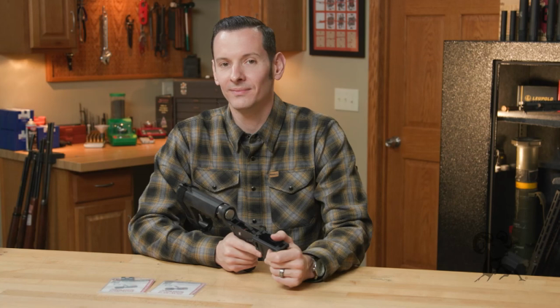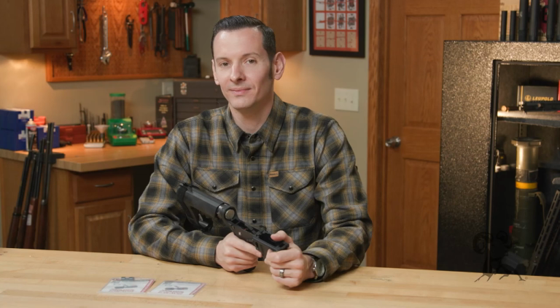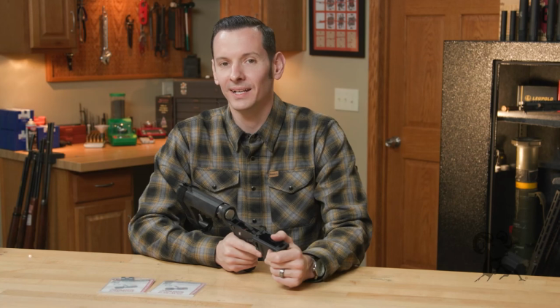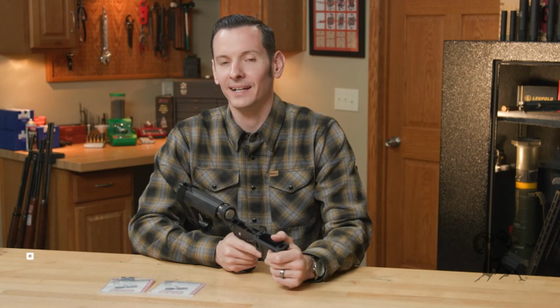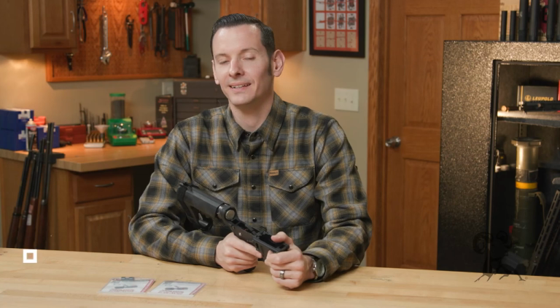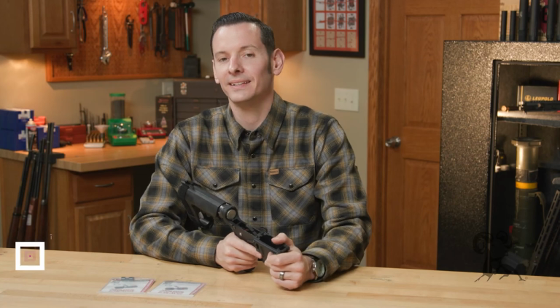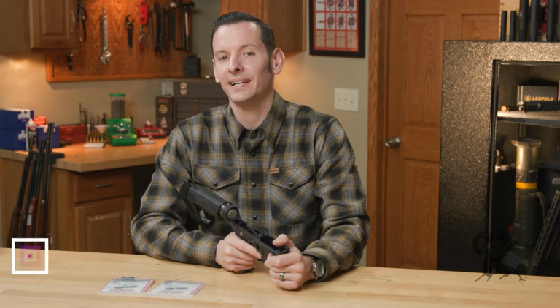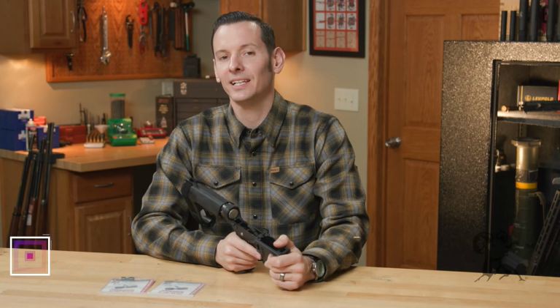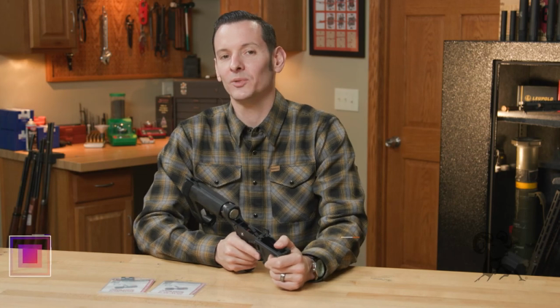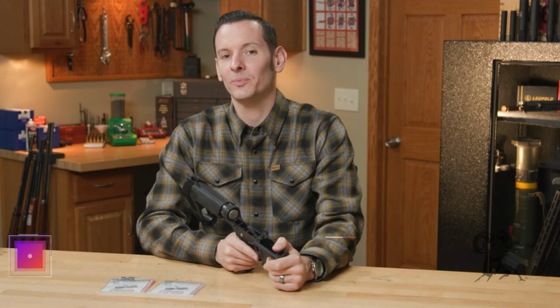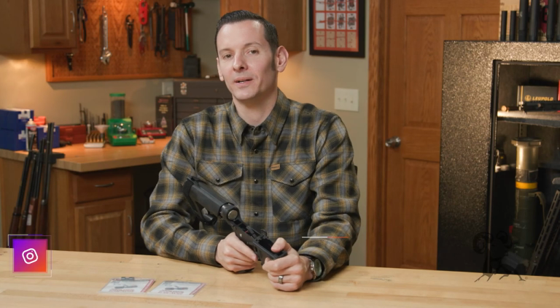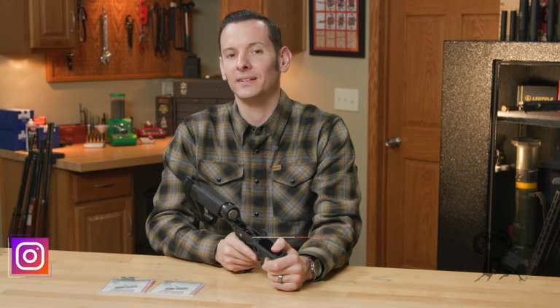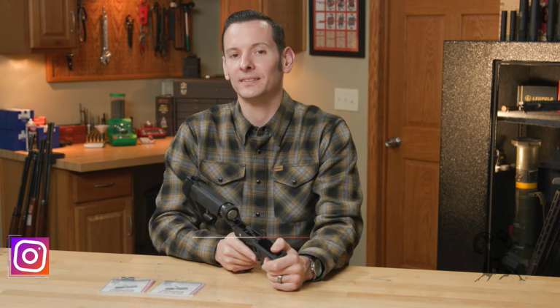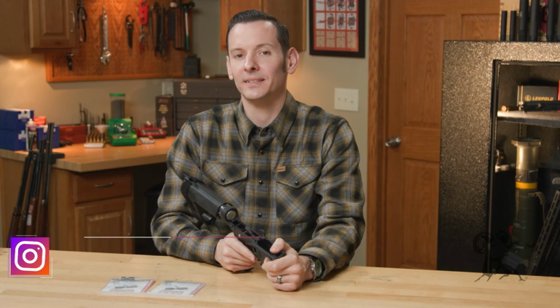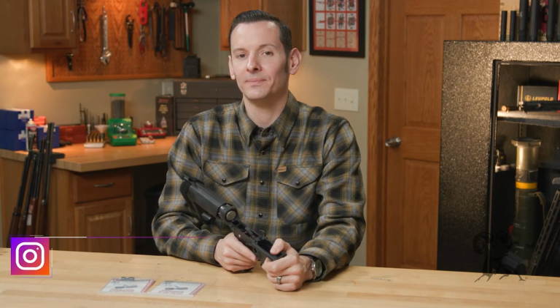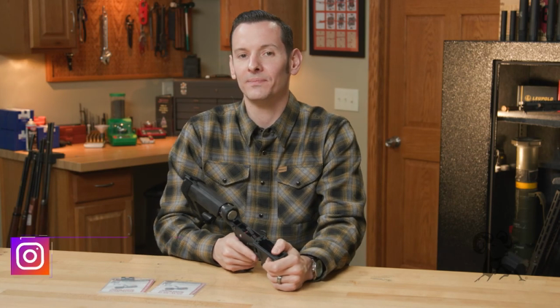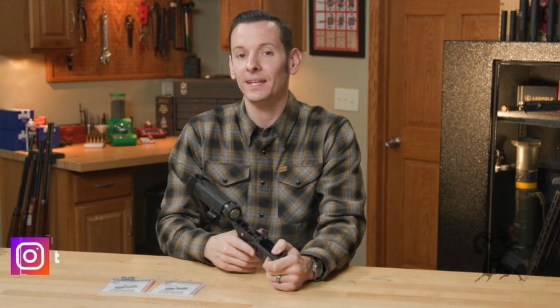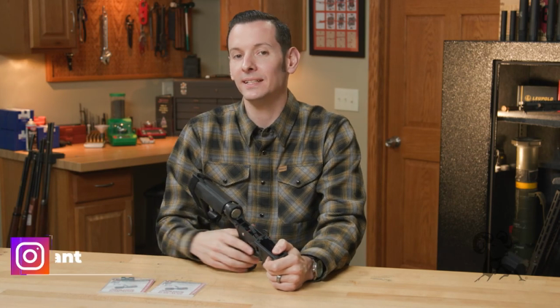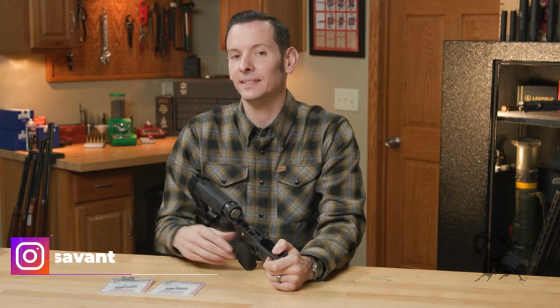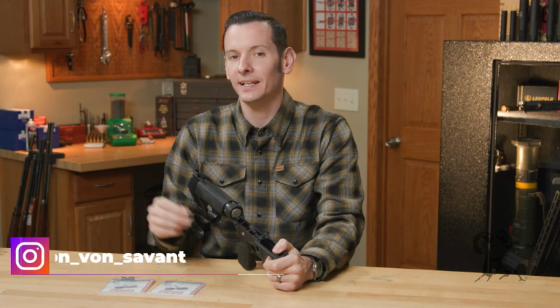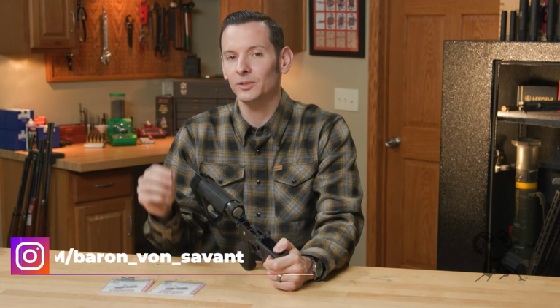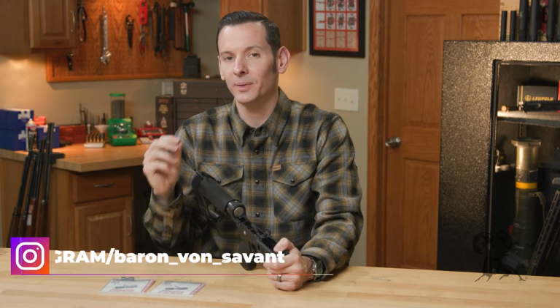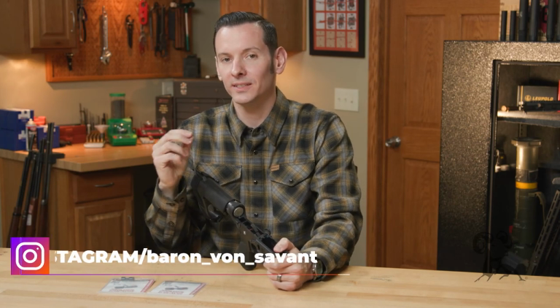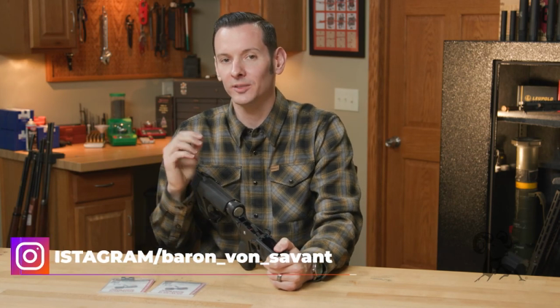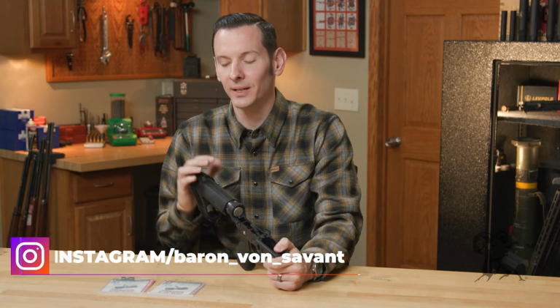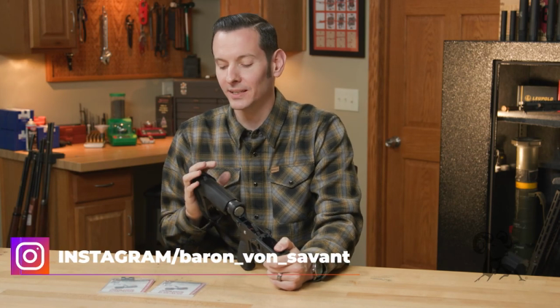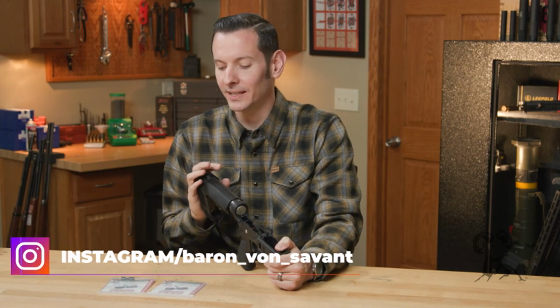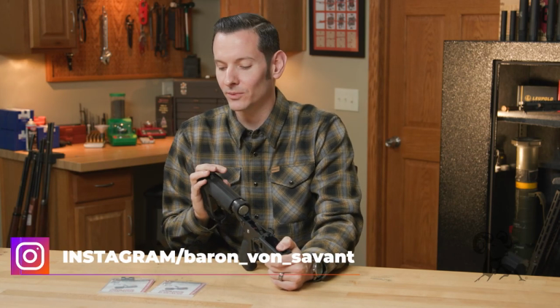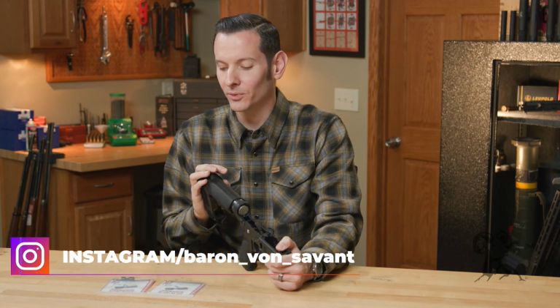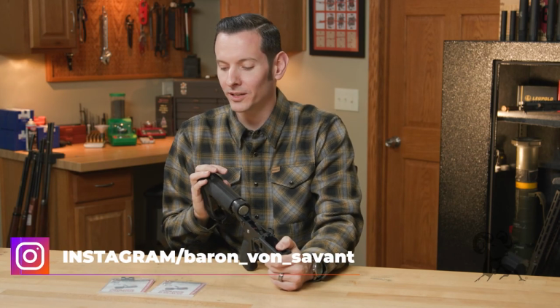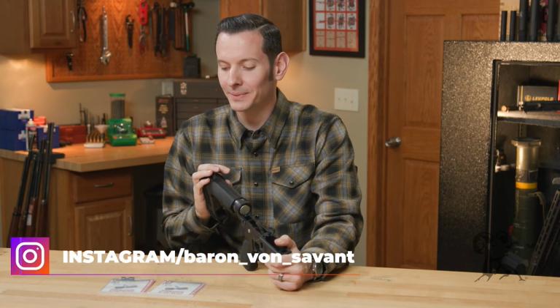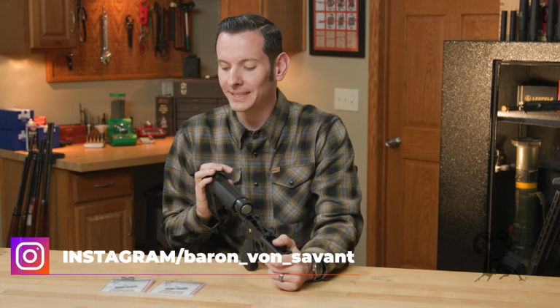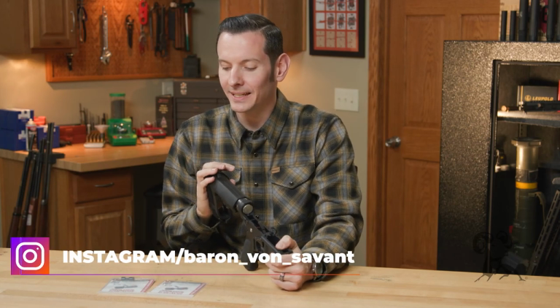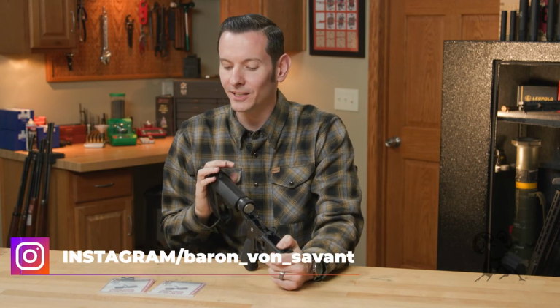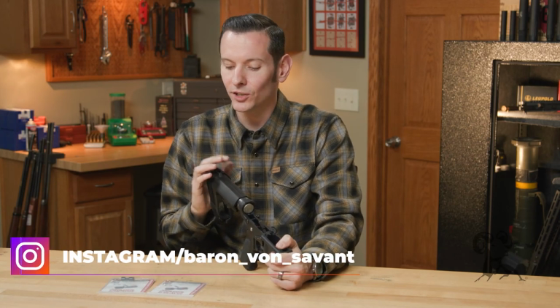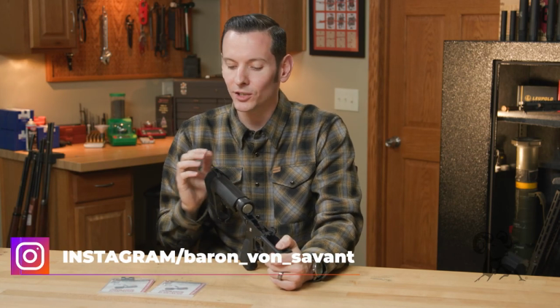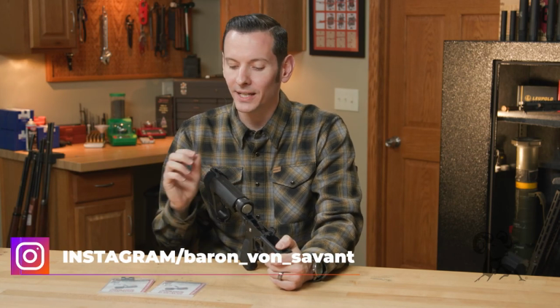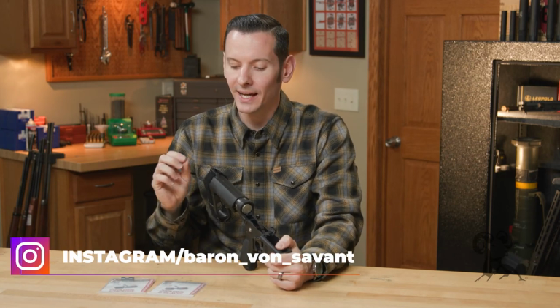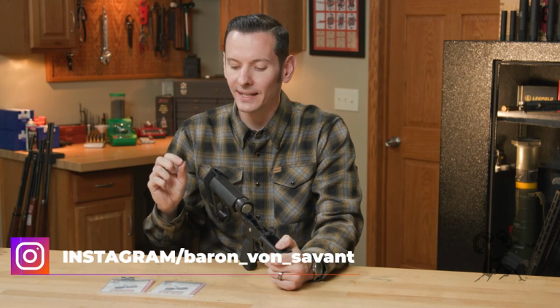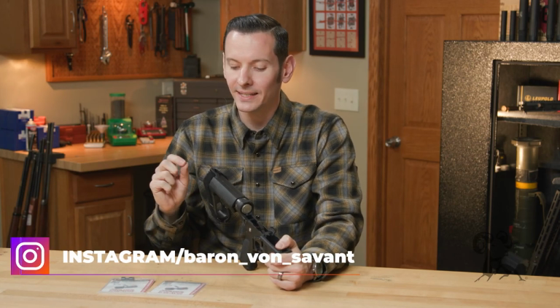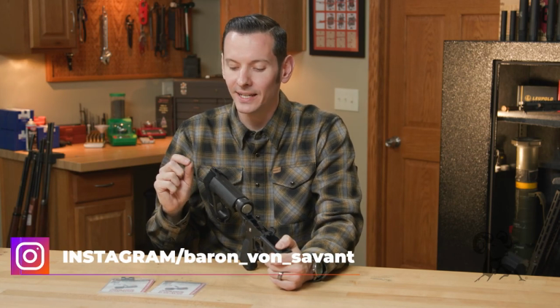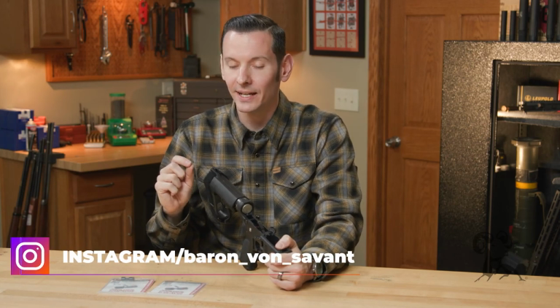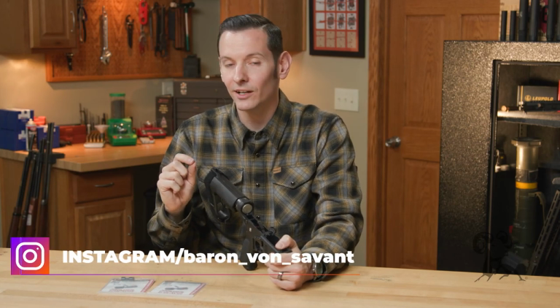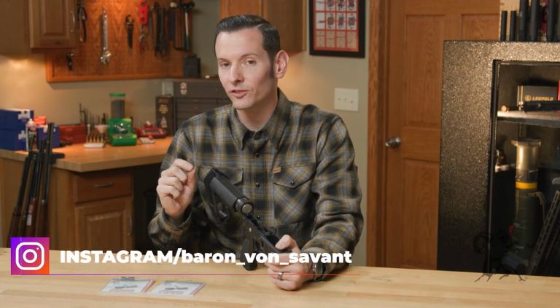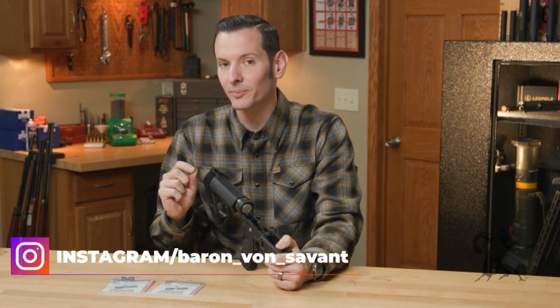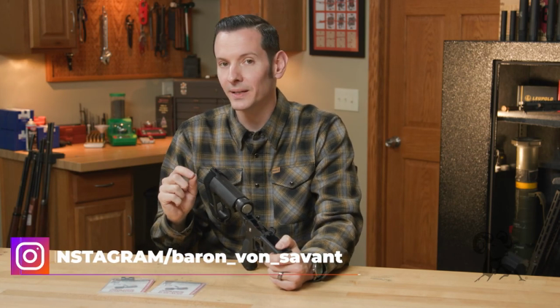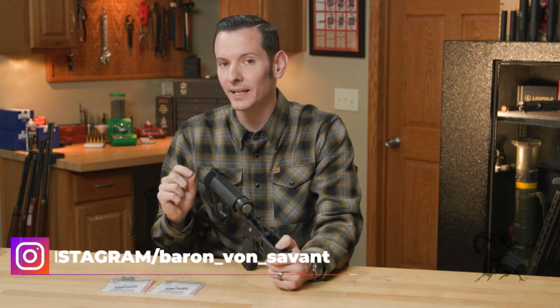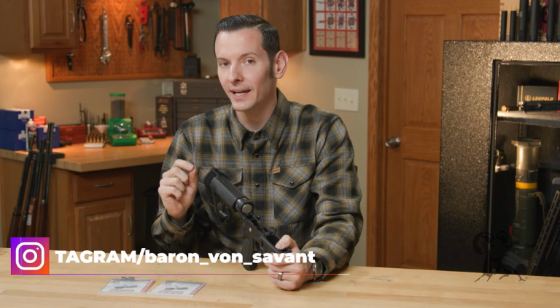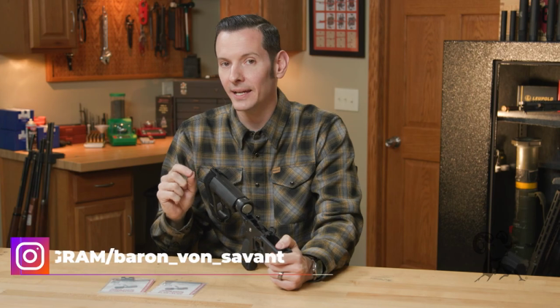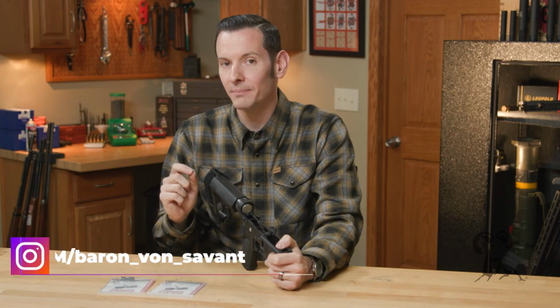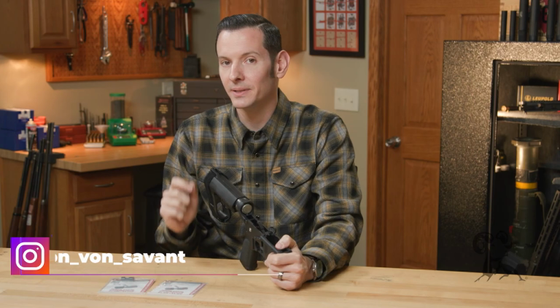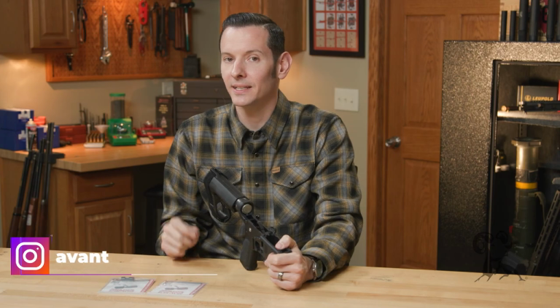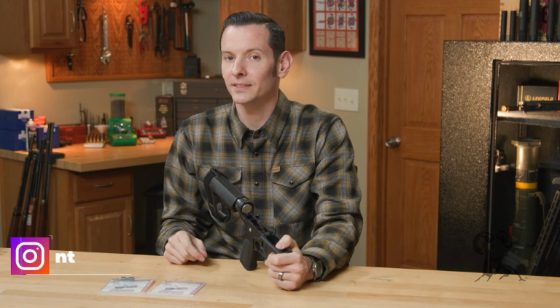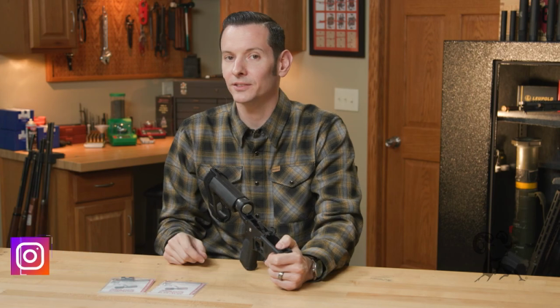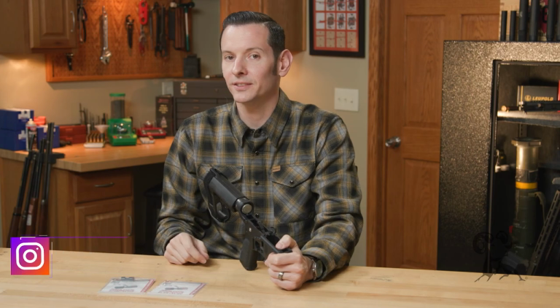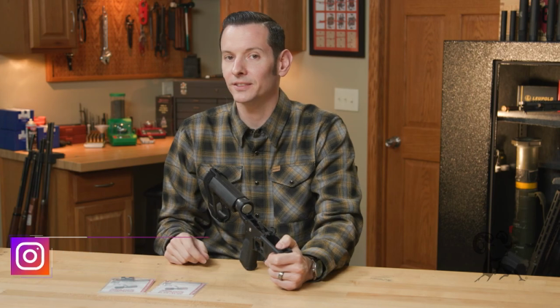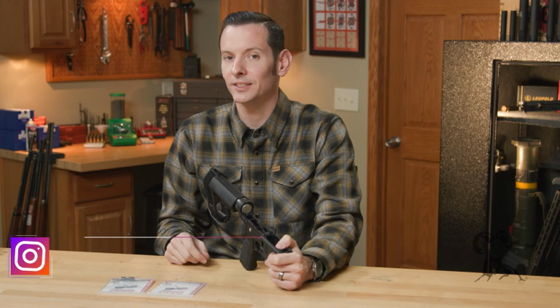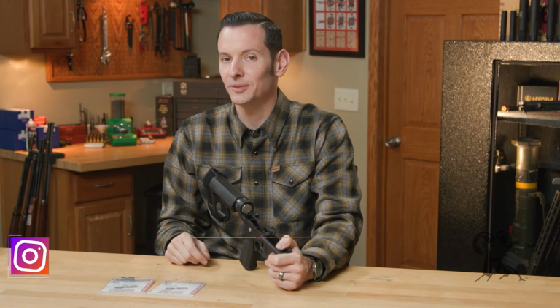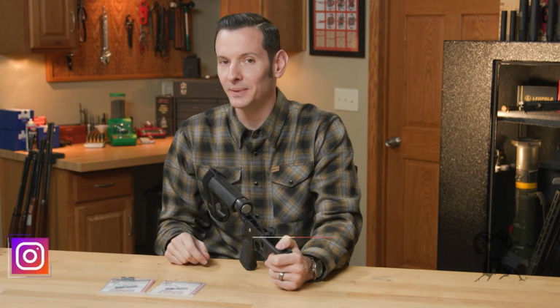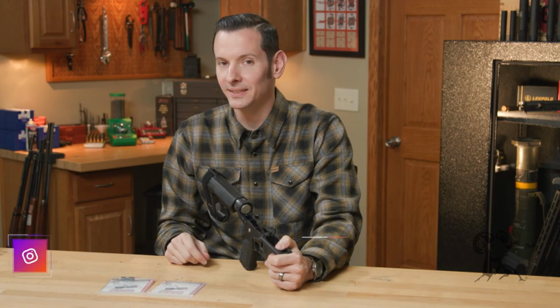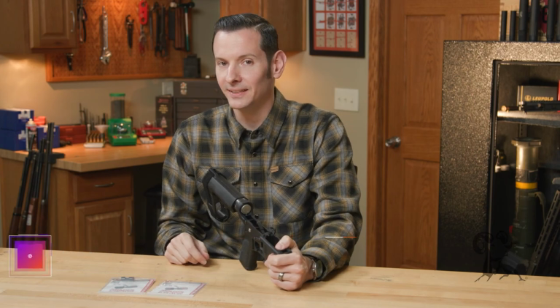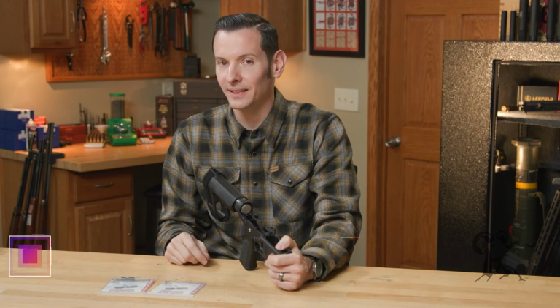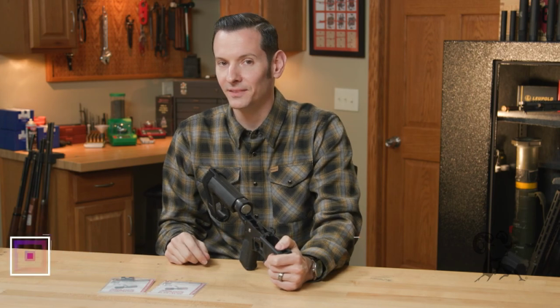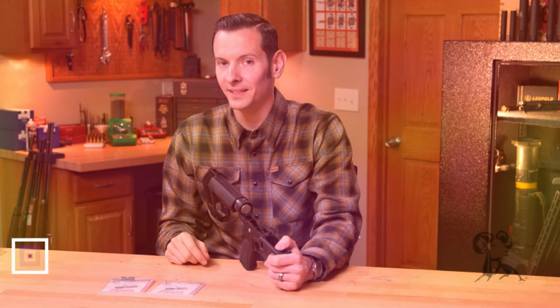Hi, Caleb with Brandhouse here. In today's product spotlight, we're going to be taking a look at the Elfman Ambidextrous Speed Safety.